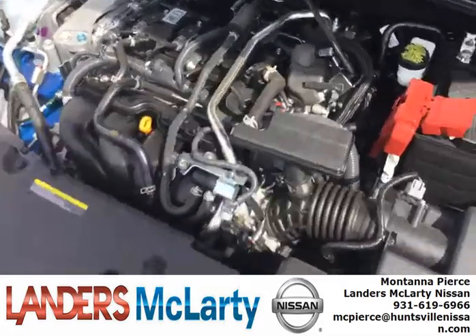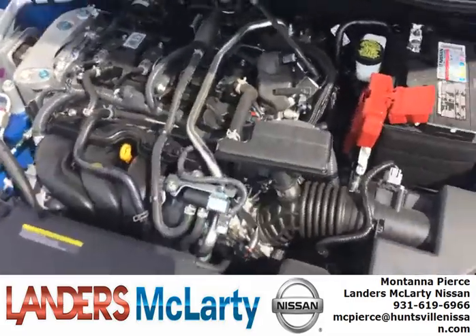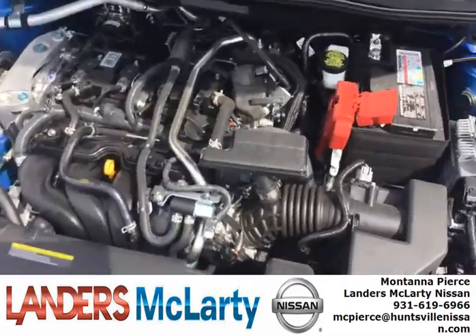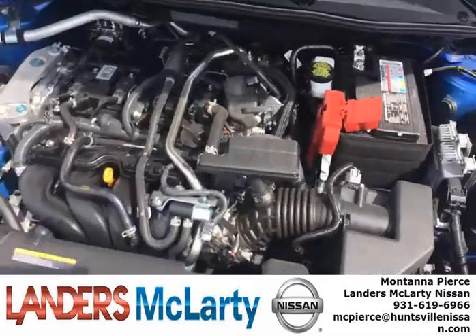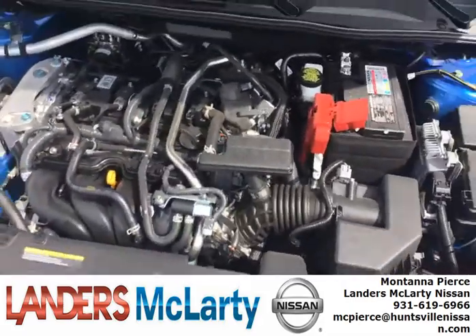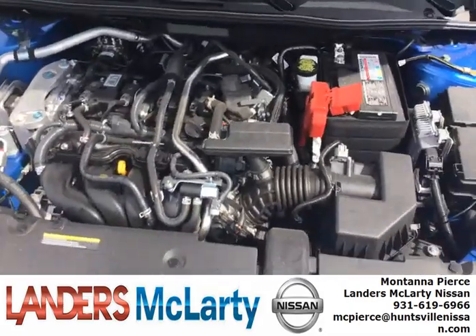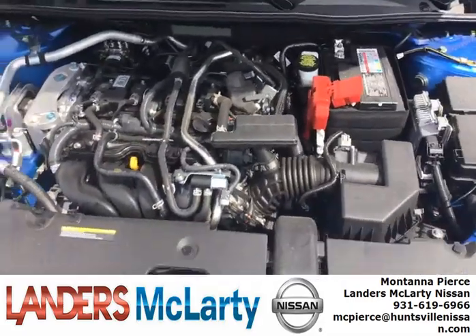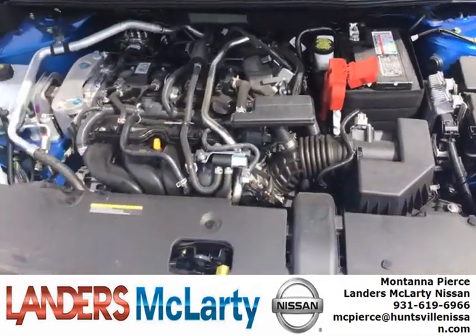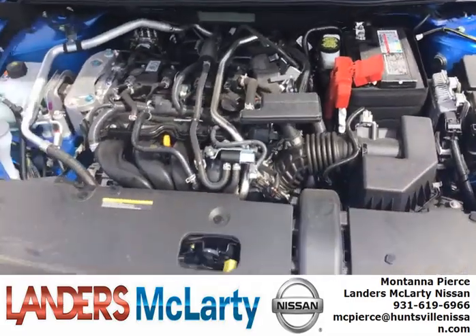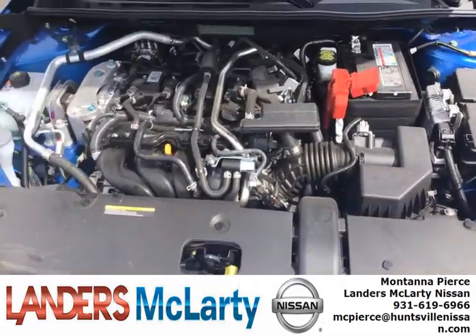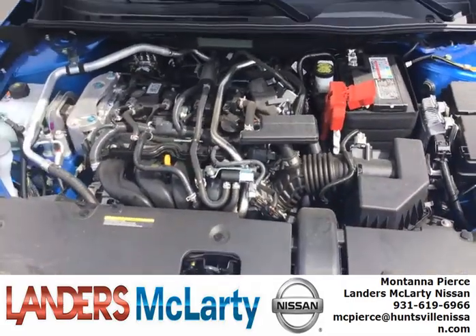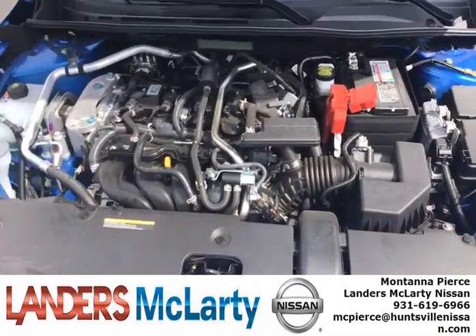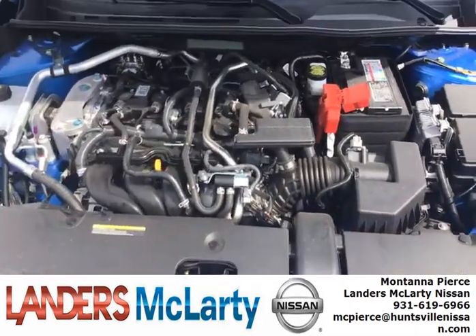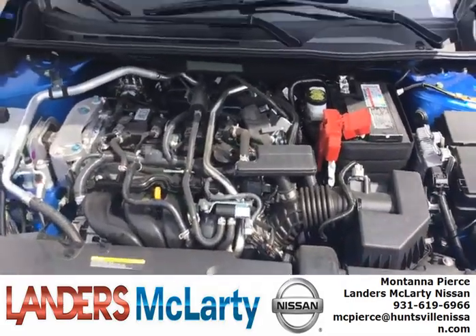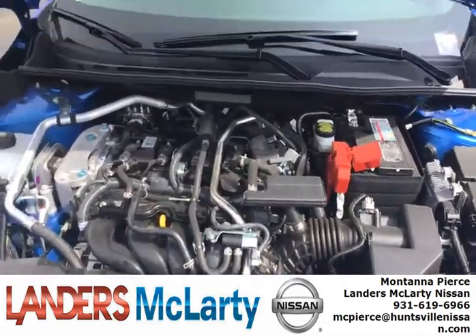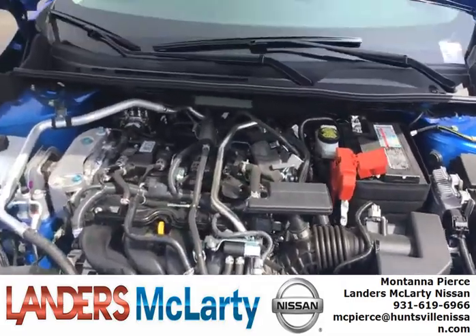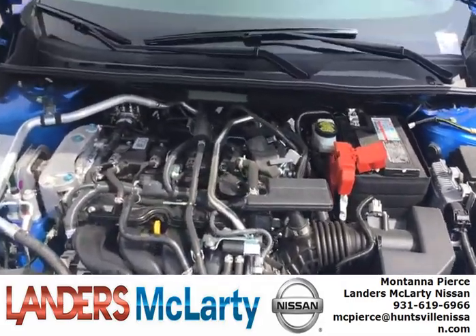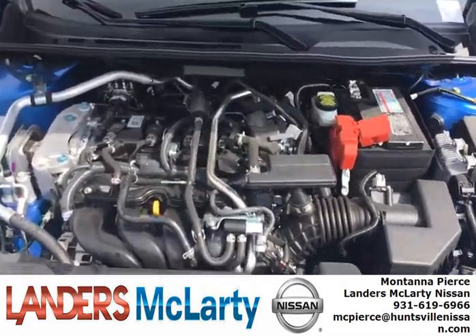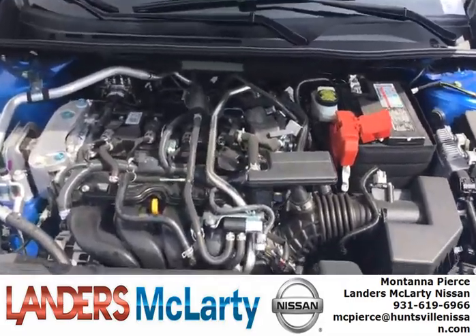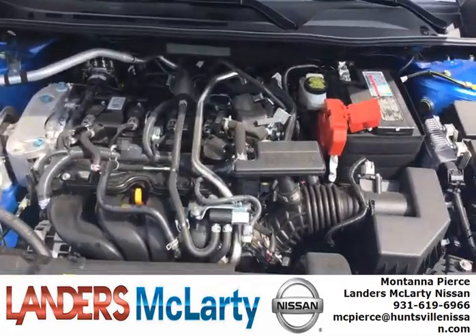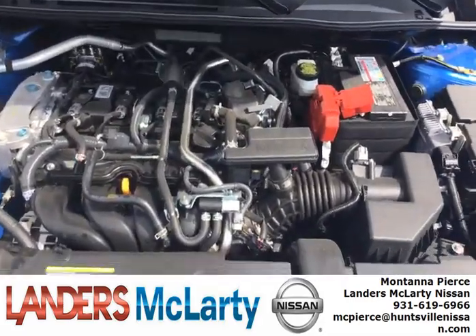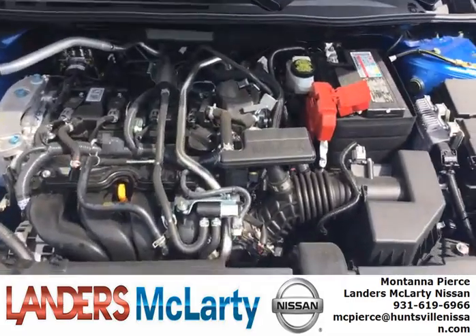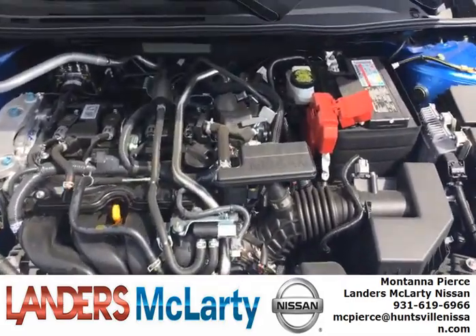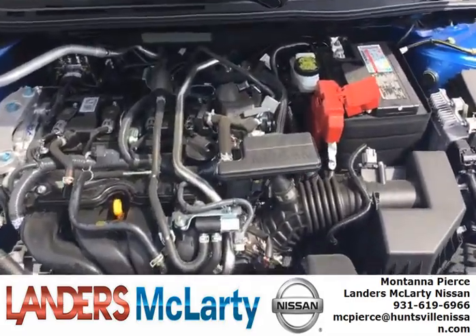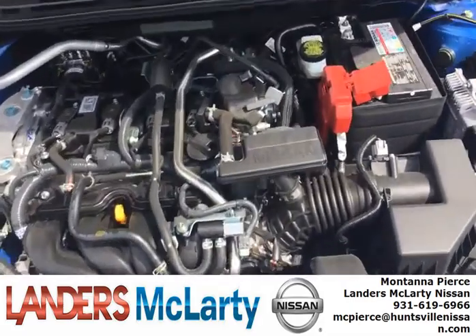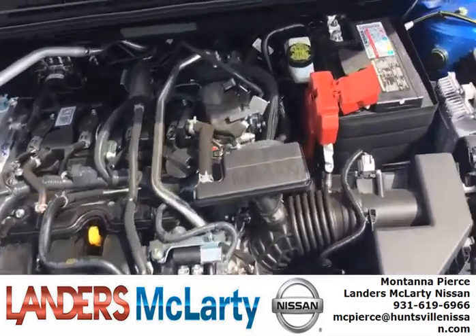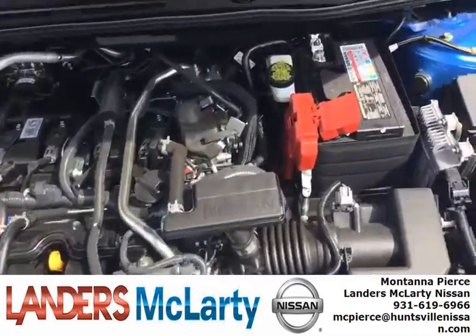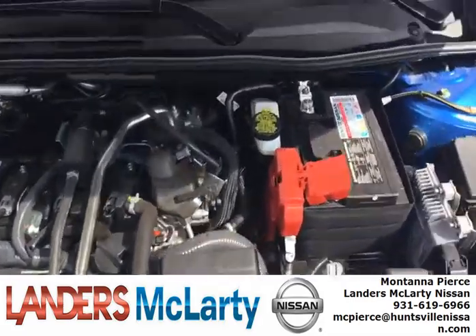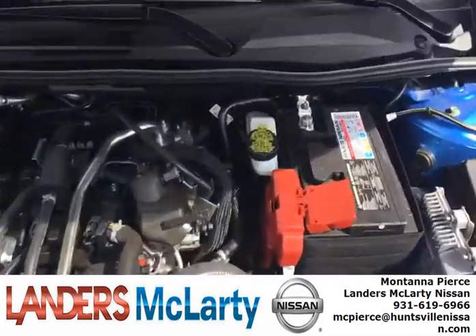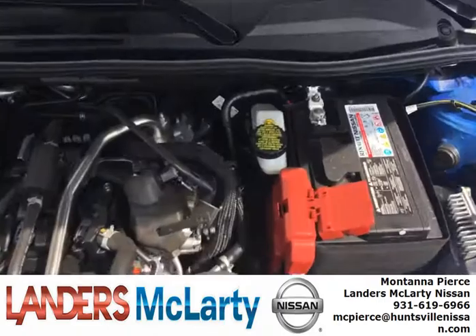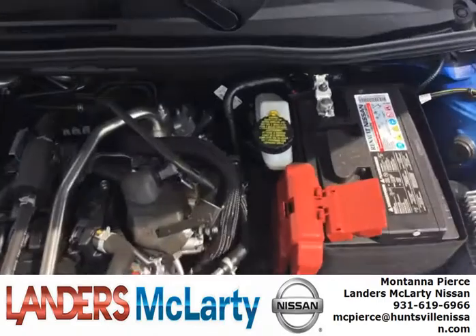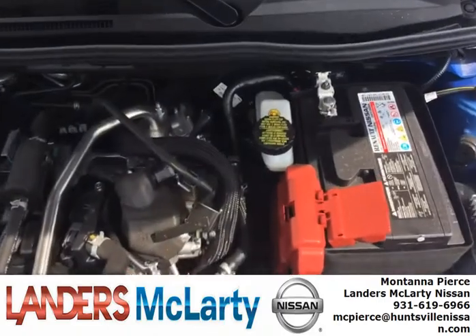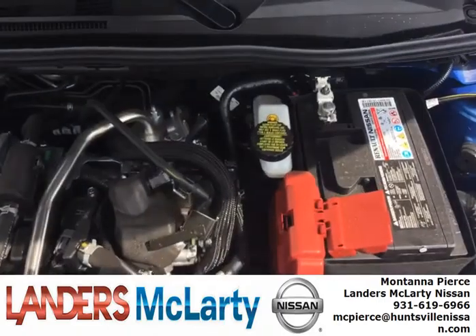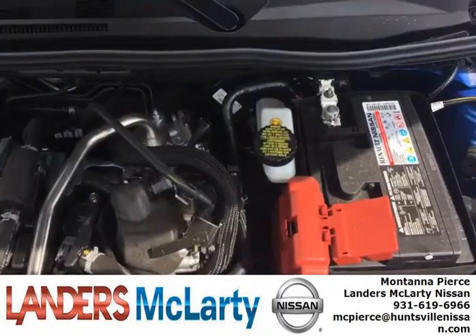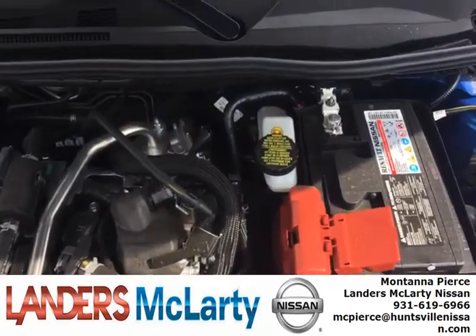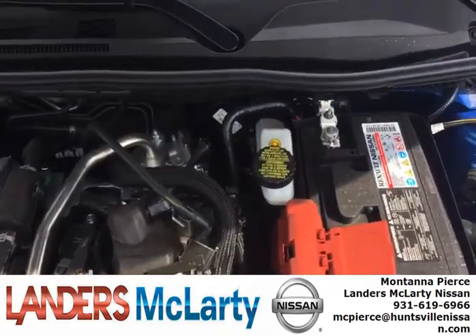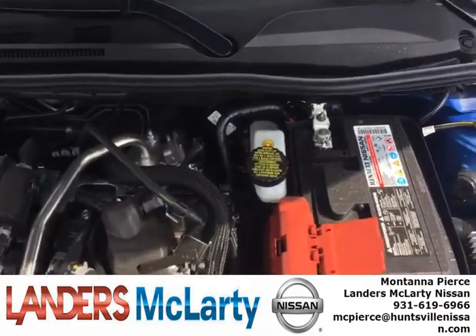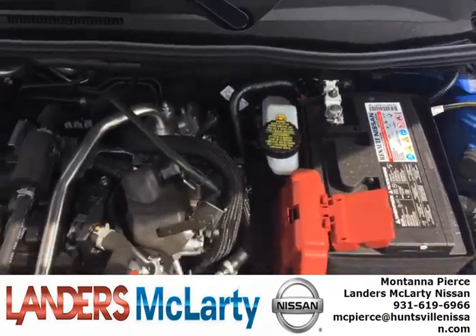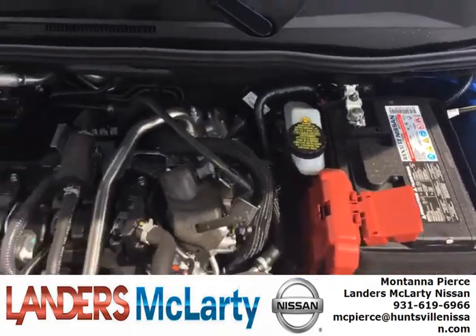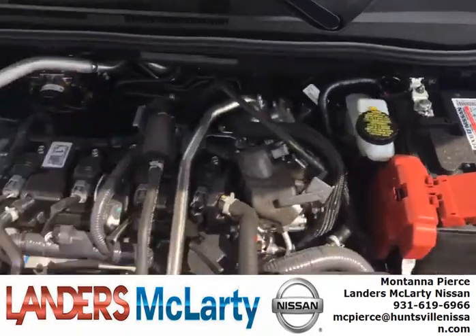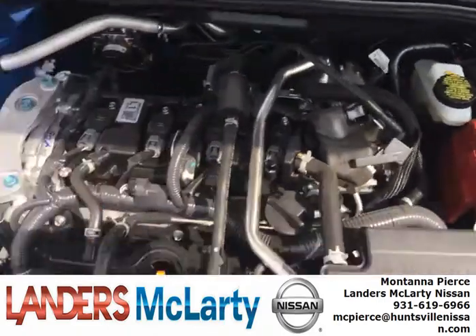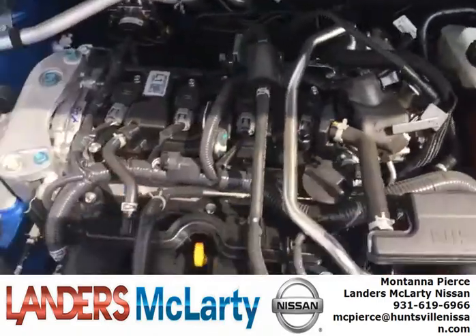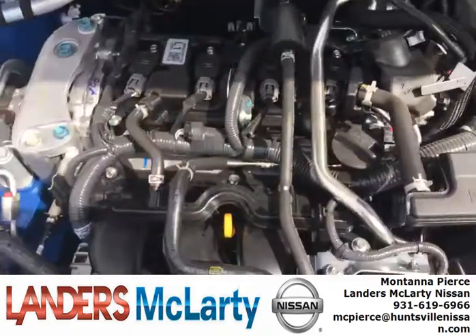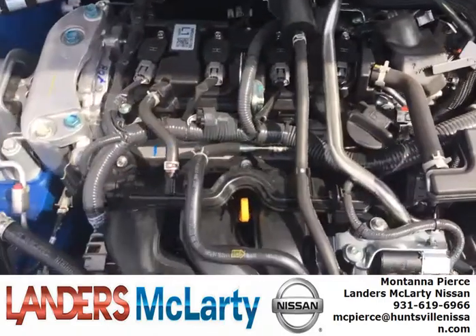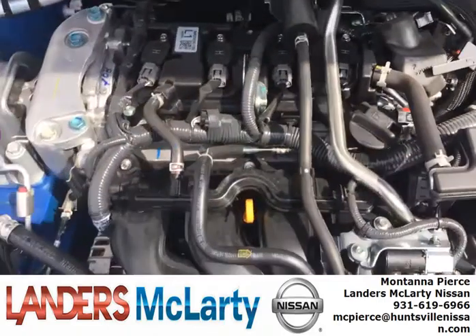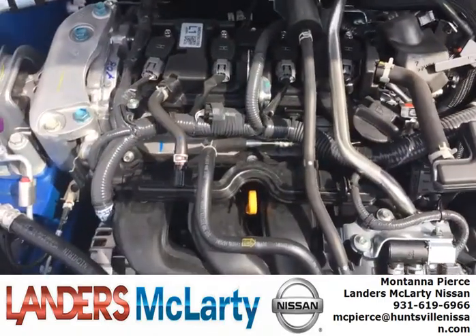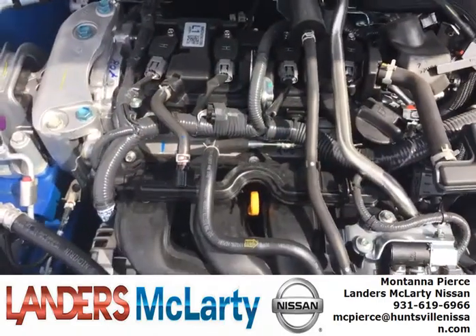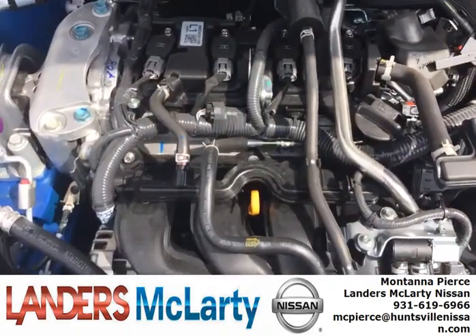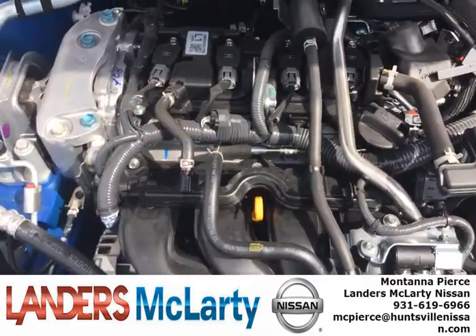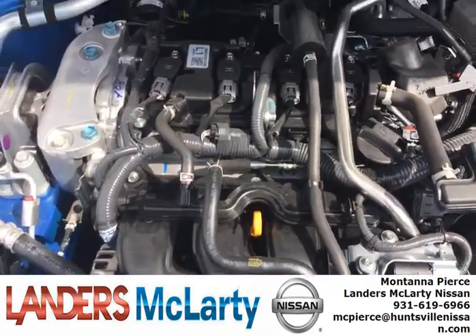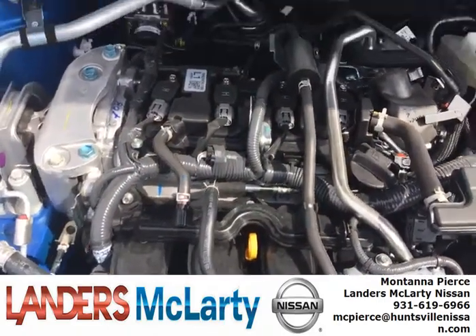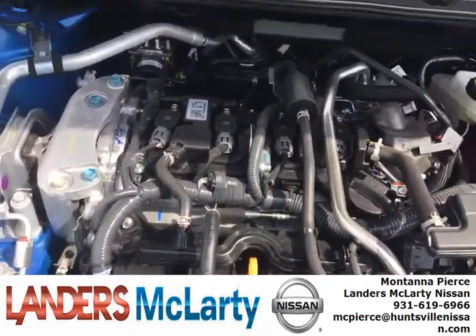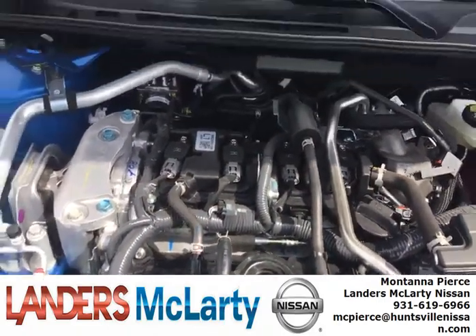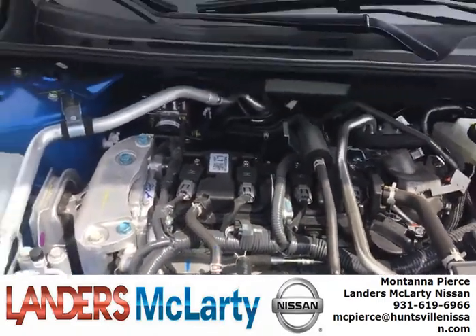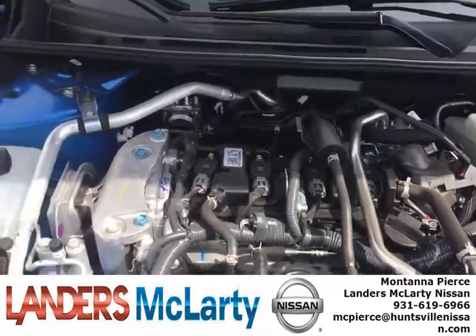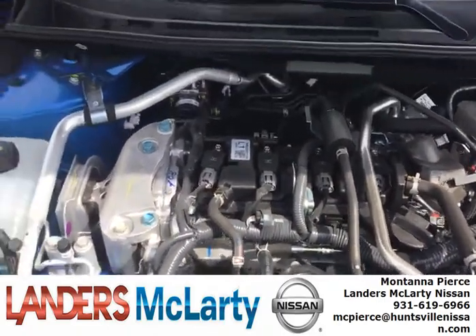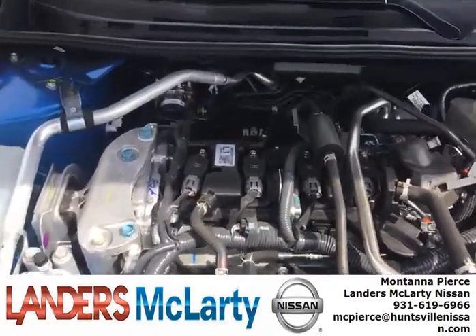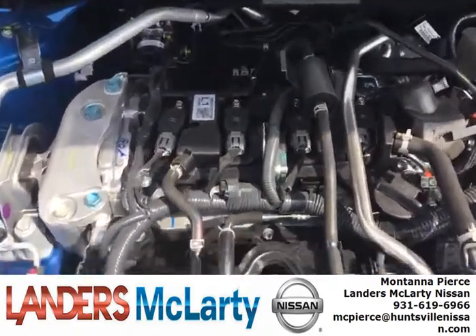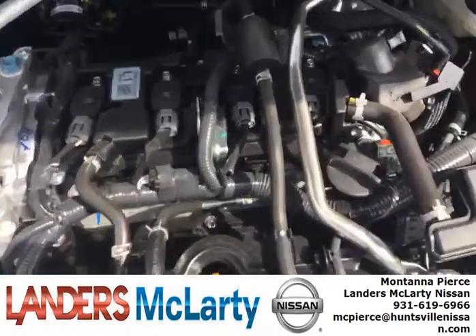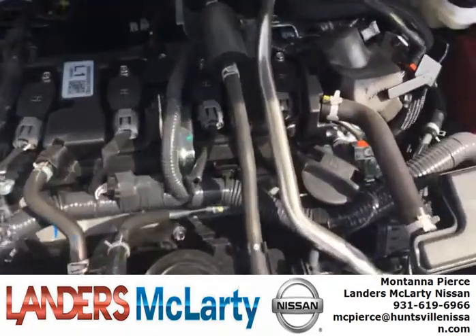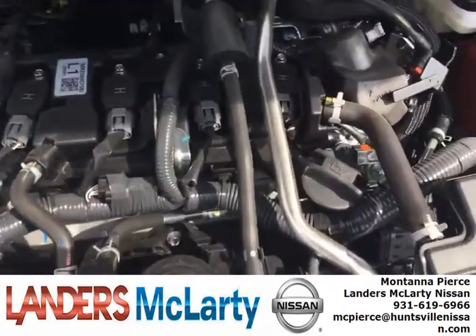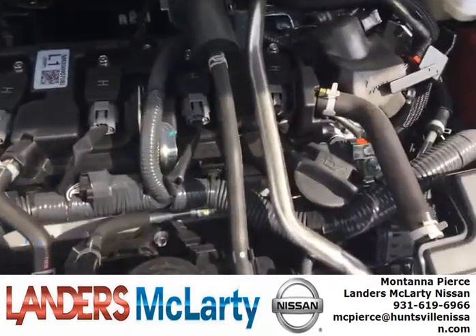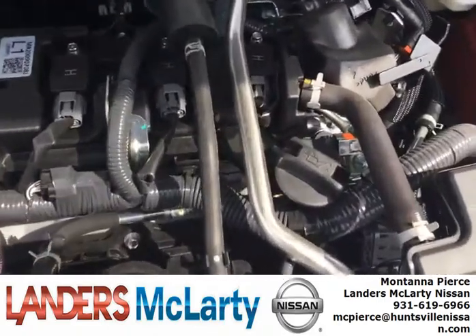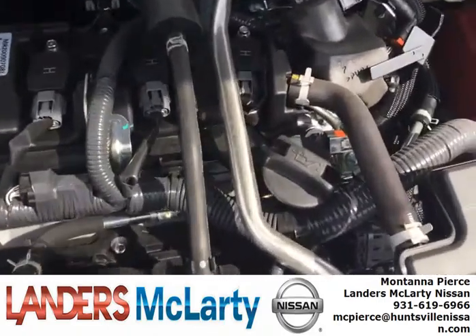Everything under the hood has easy access — brake fluid reservoir, dipstick, oil cap.